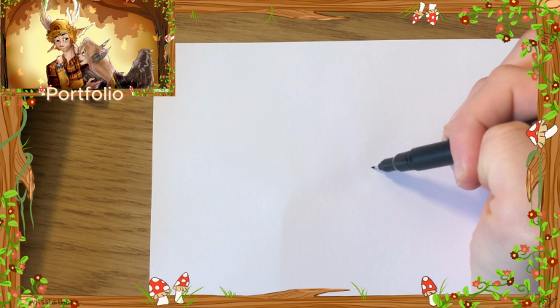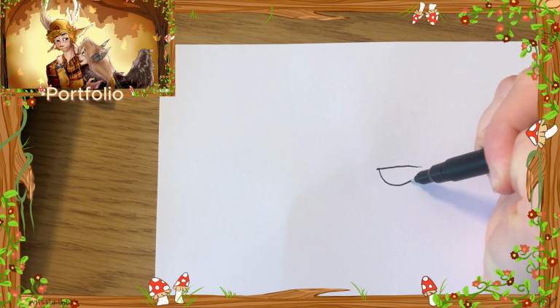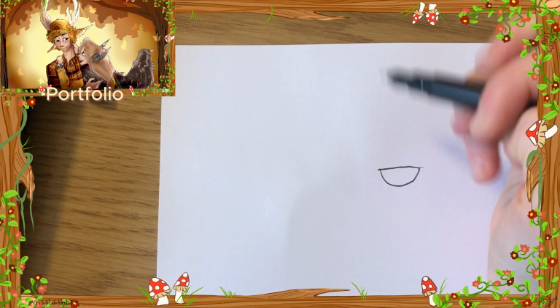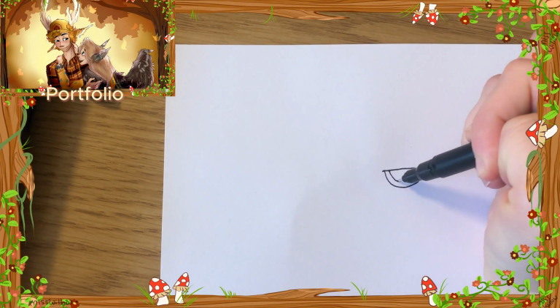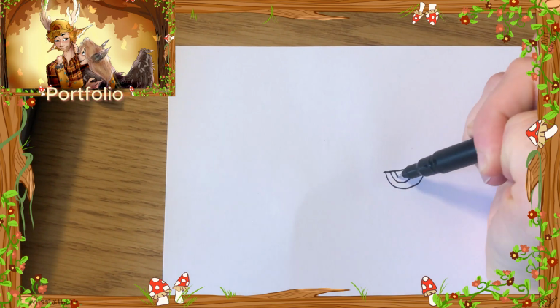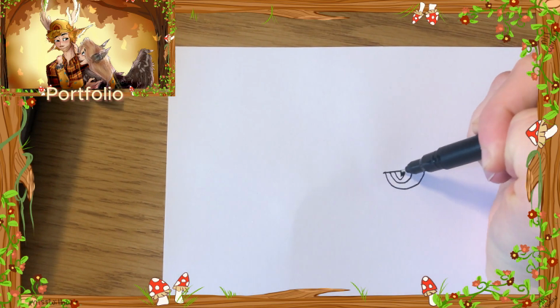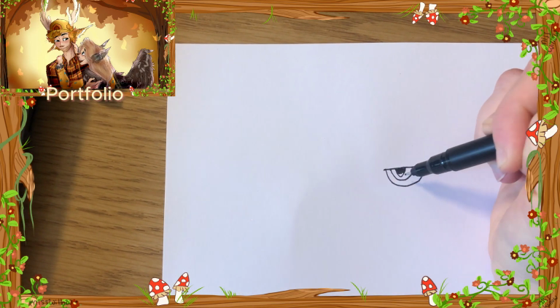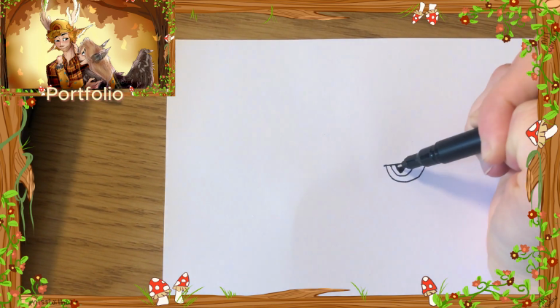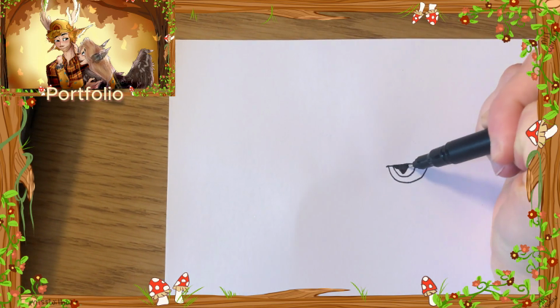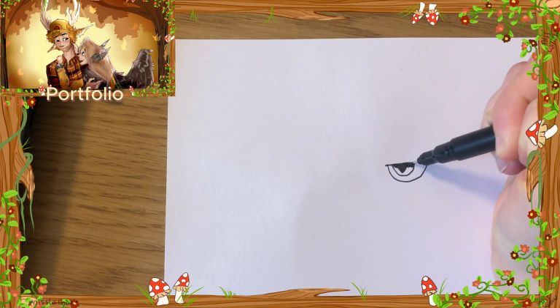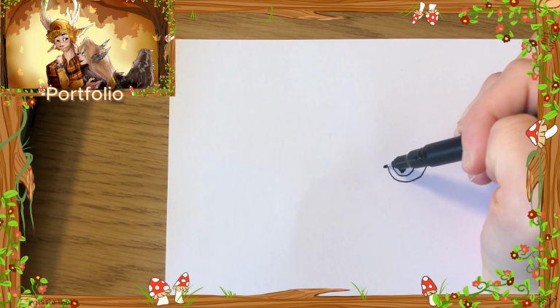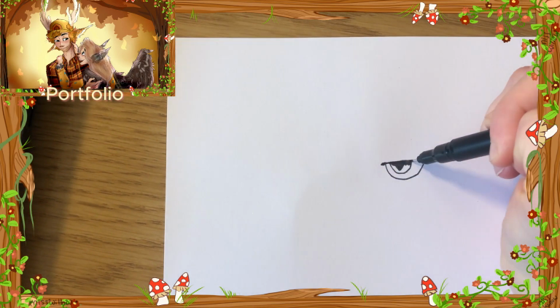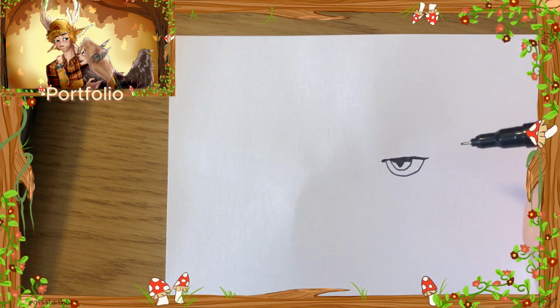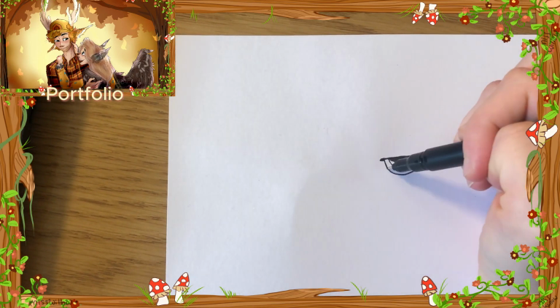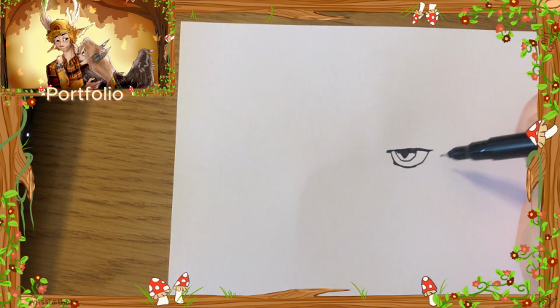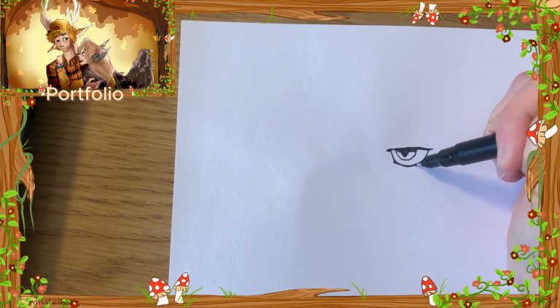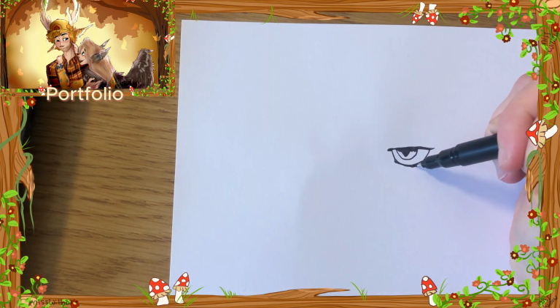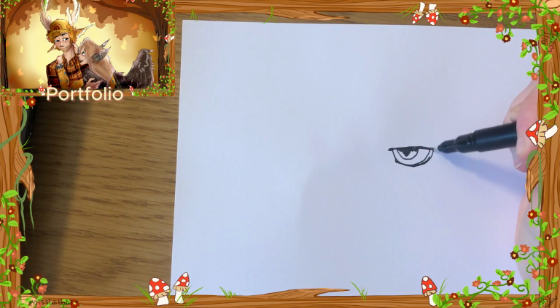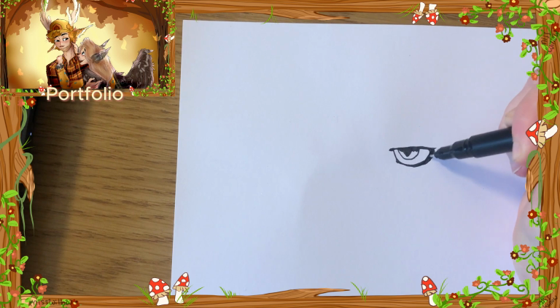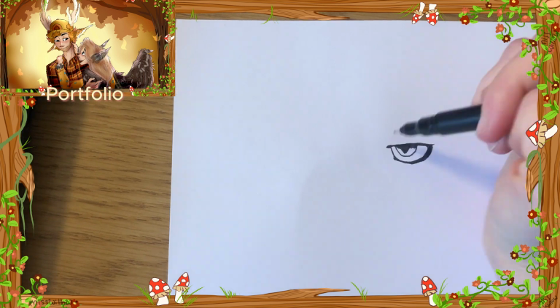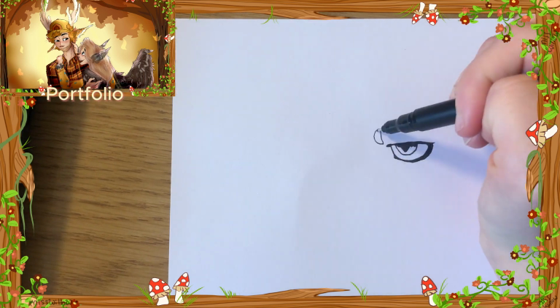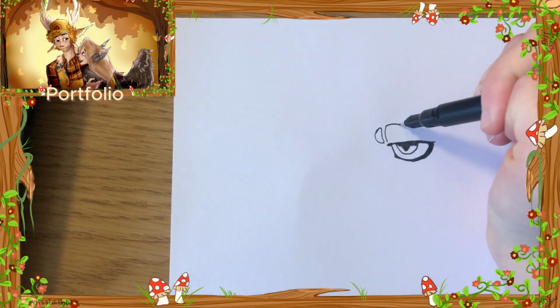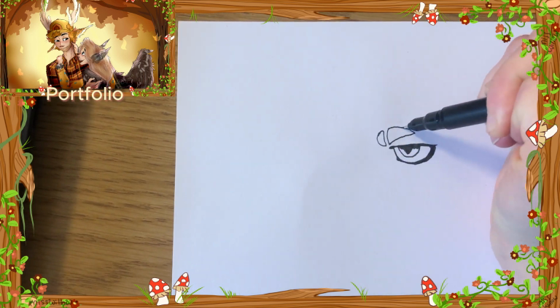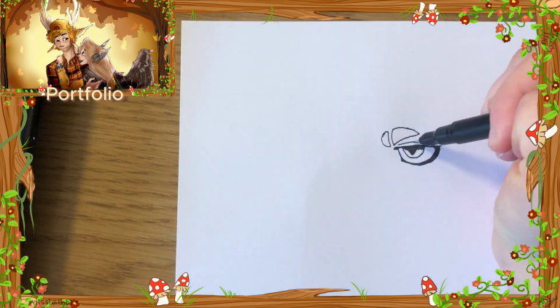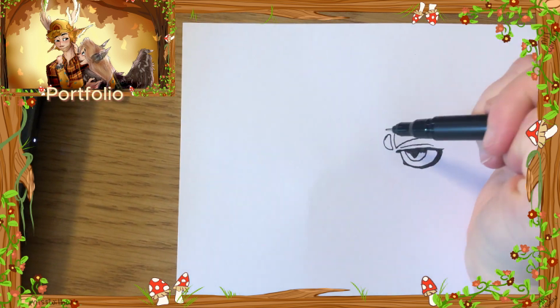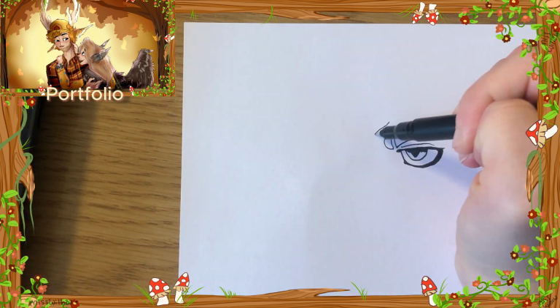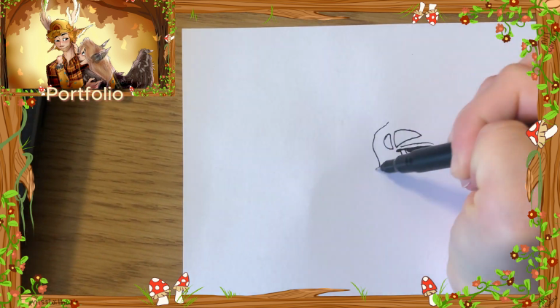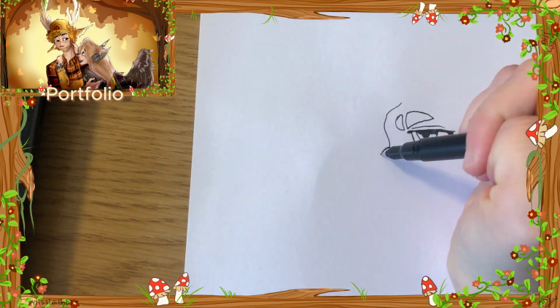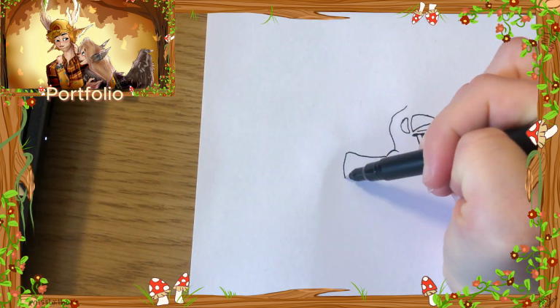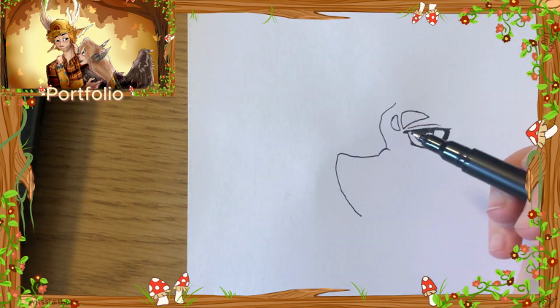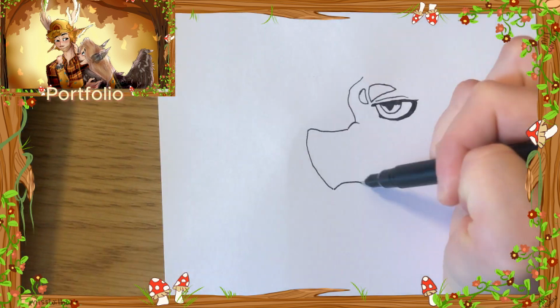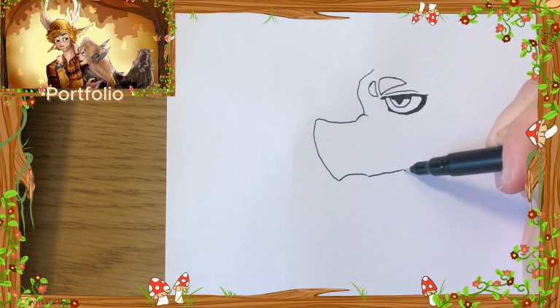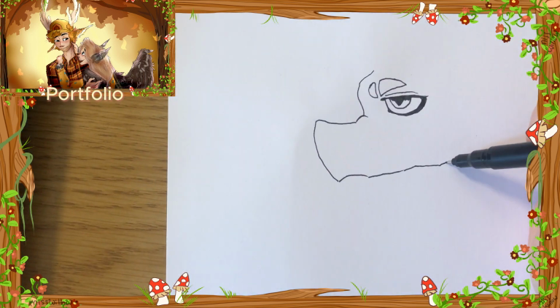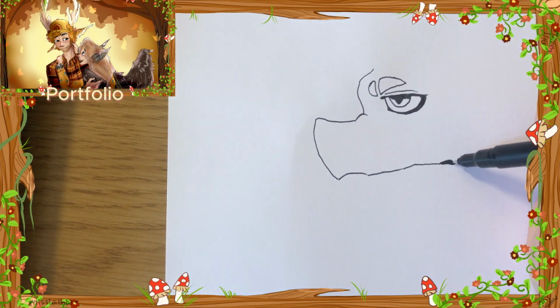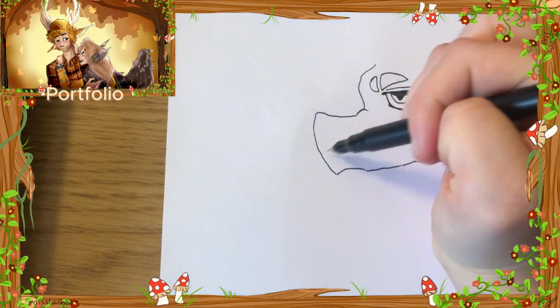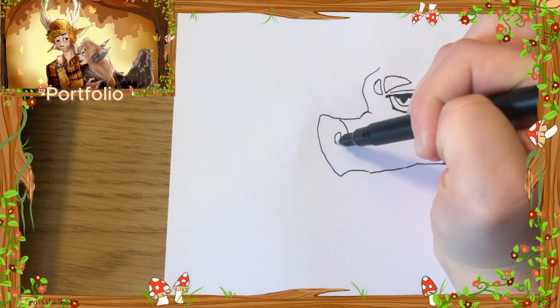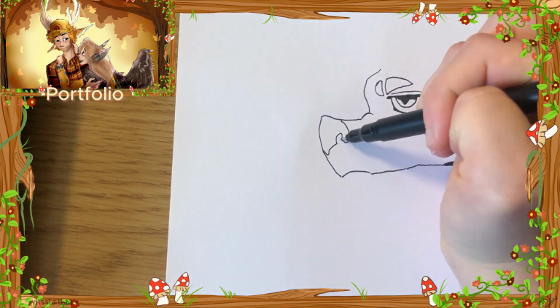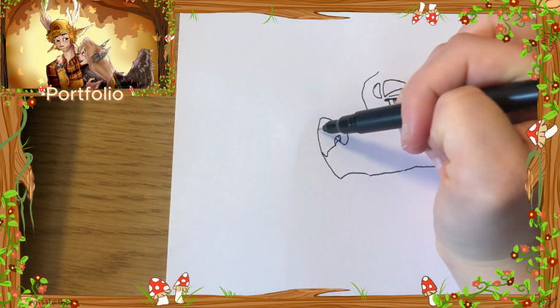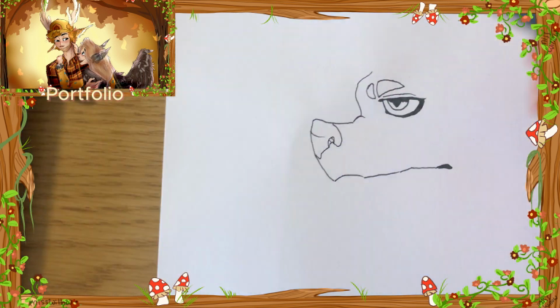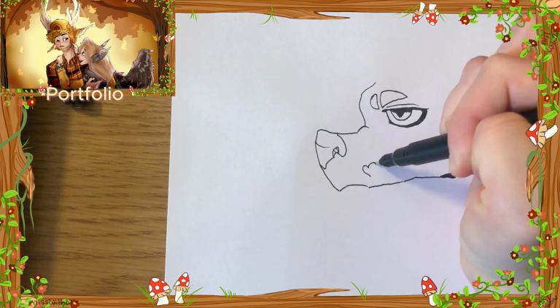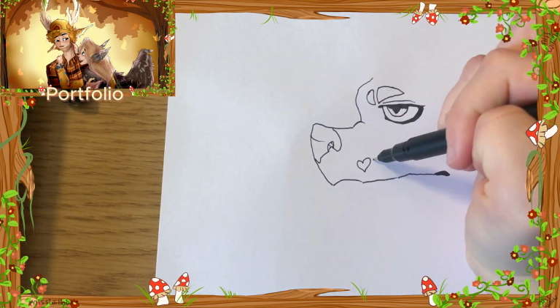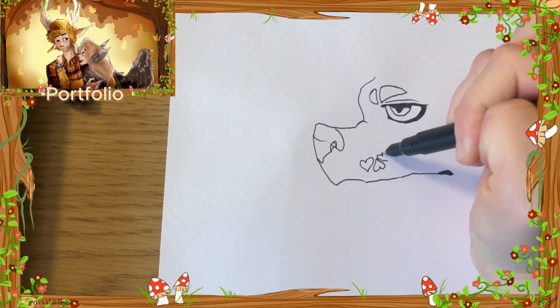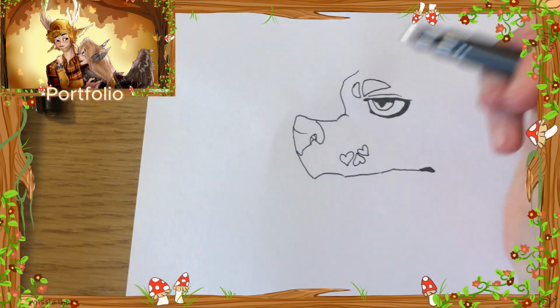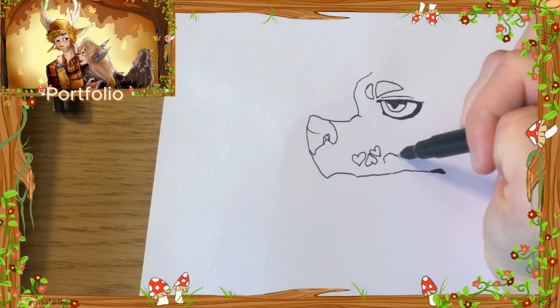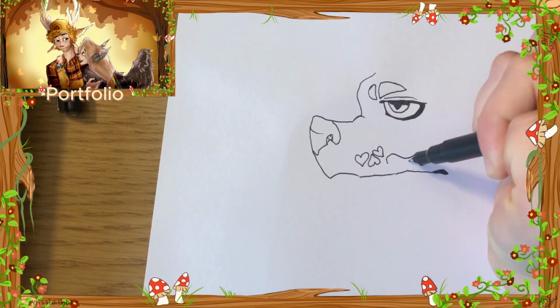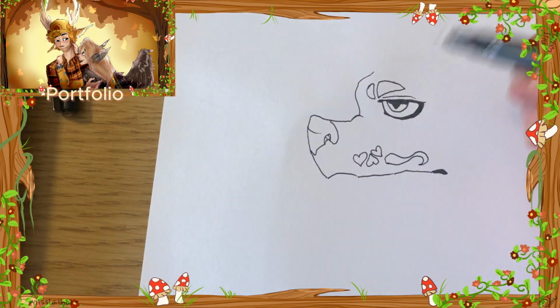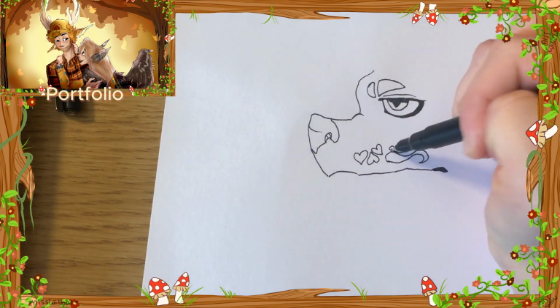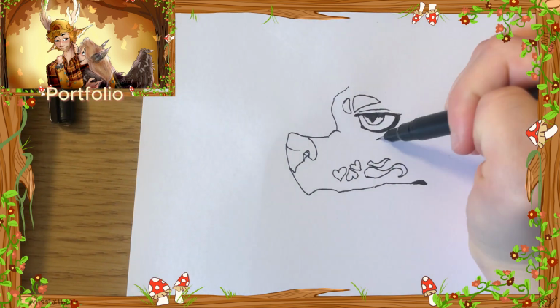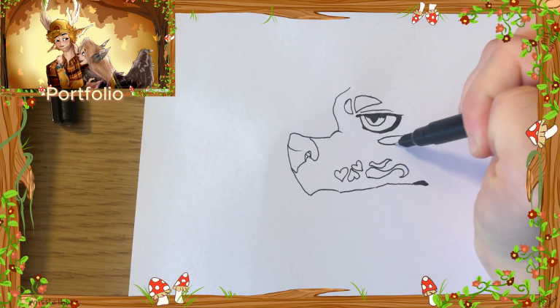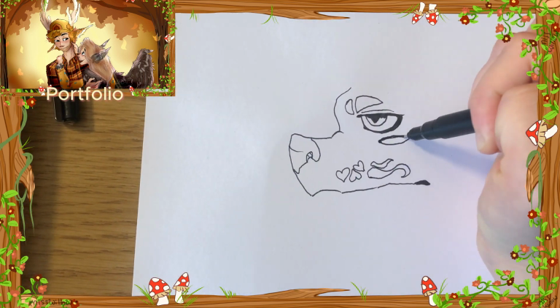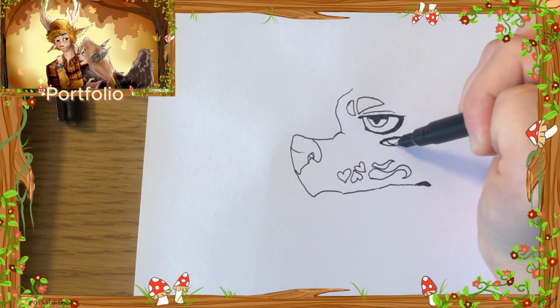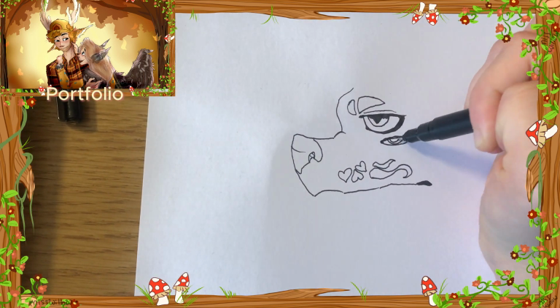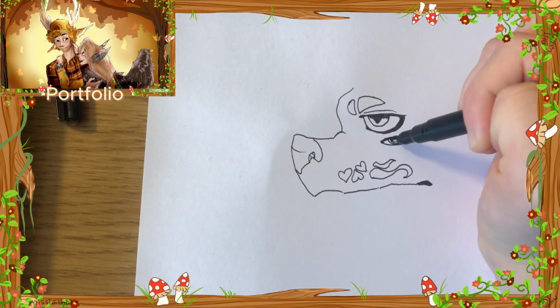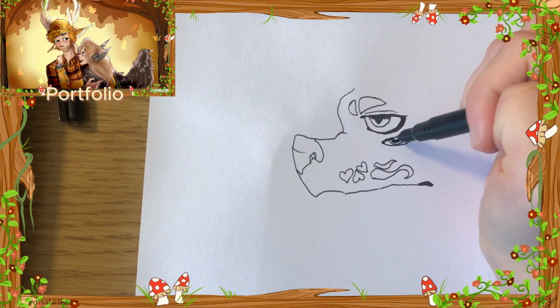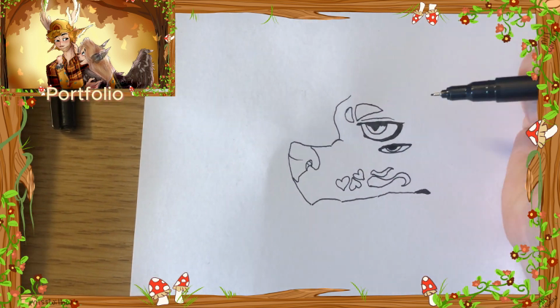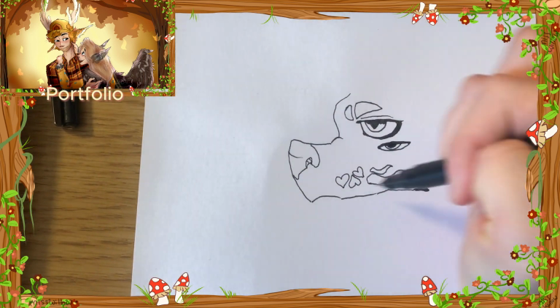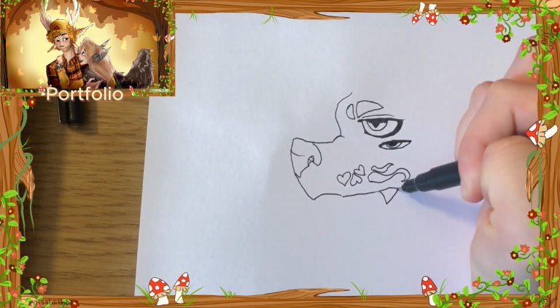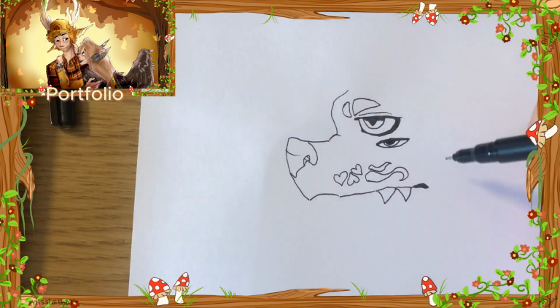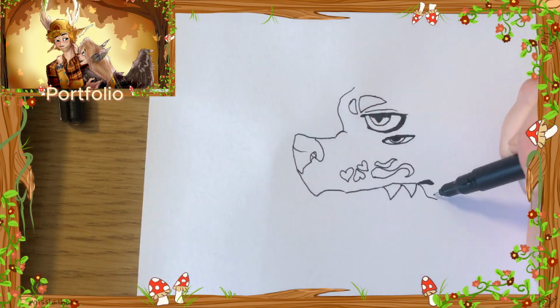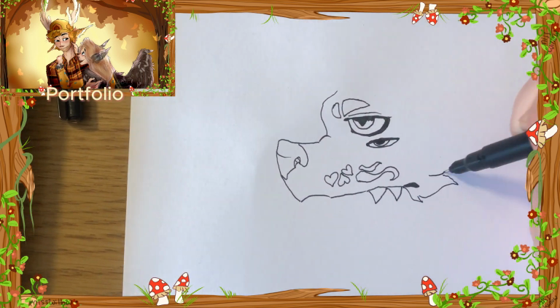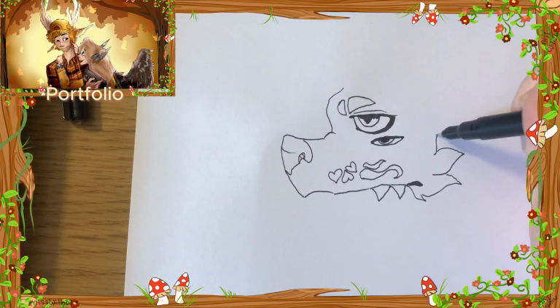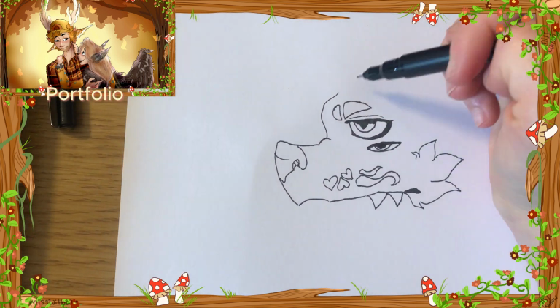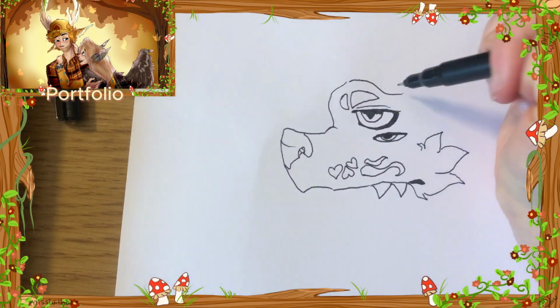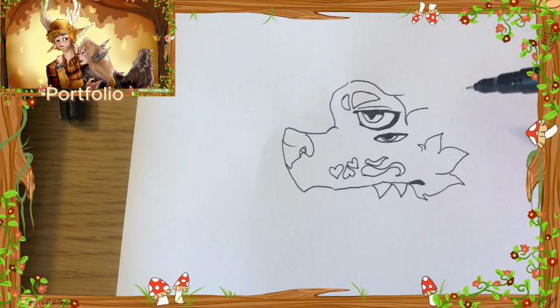Hello everyone, I'm Miss Willow. I've done a few process videos showing me making some miniature dragon puppets, rather finger puppets.